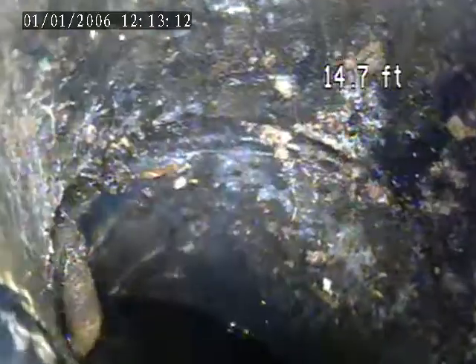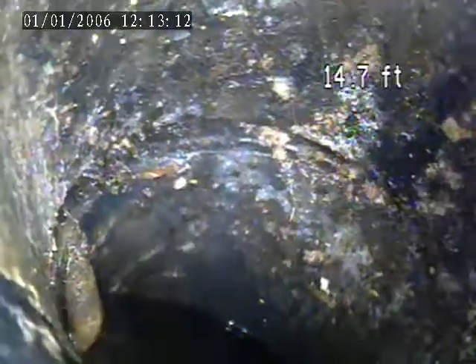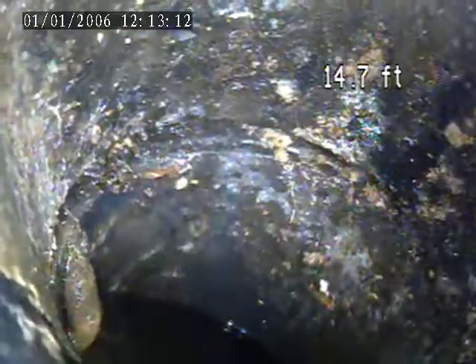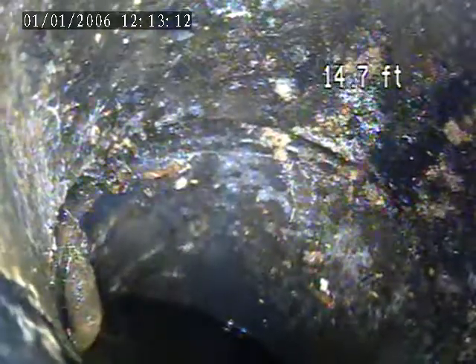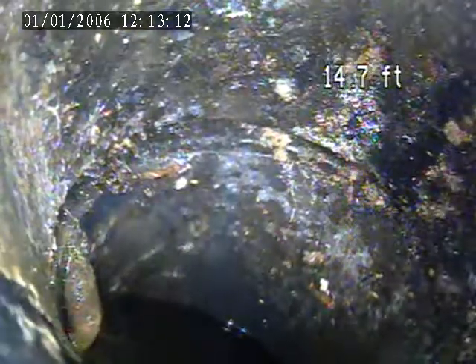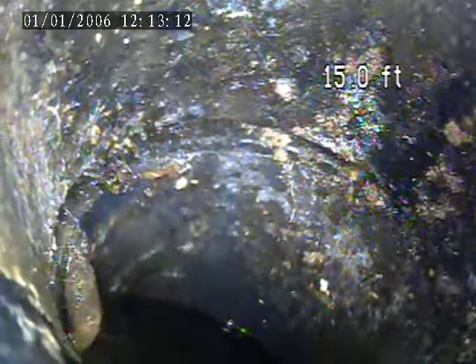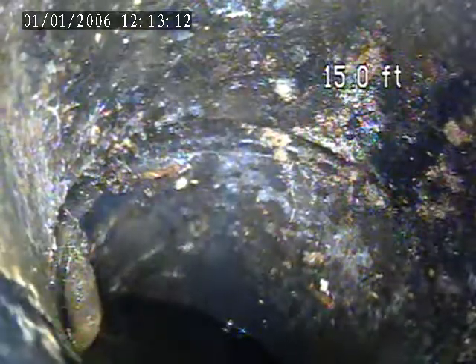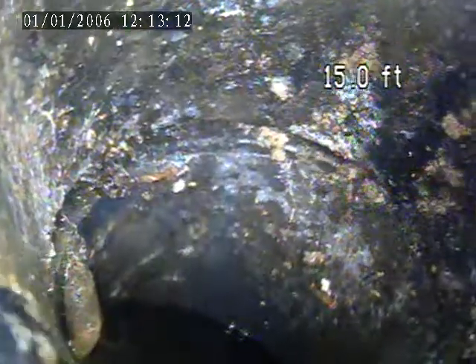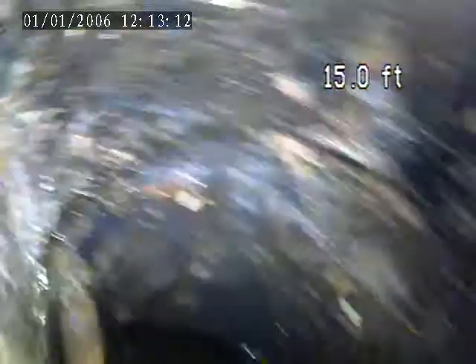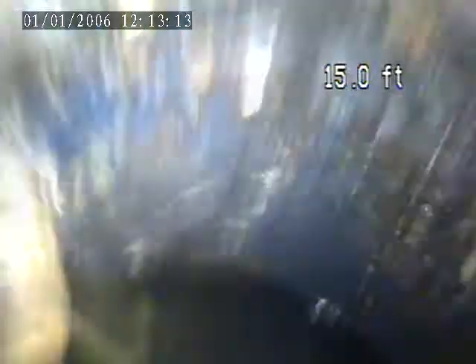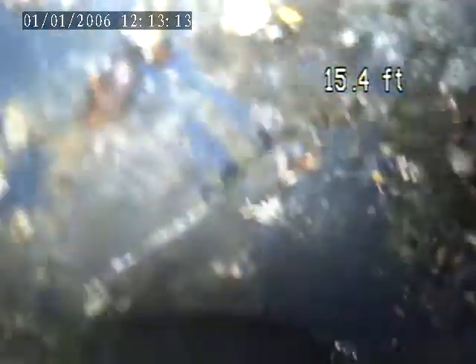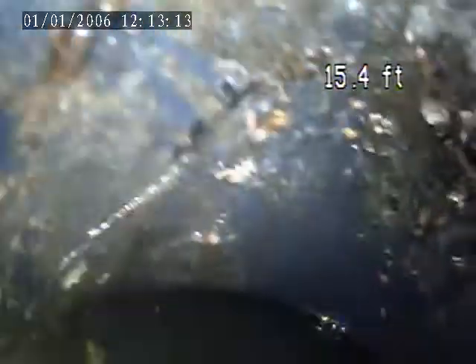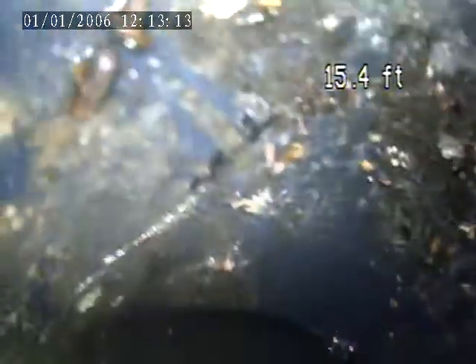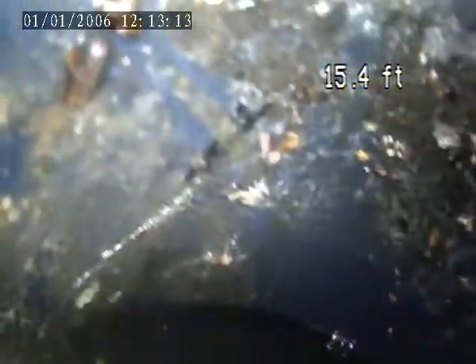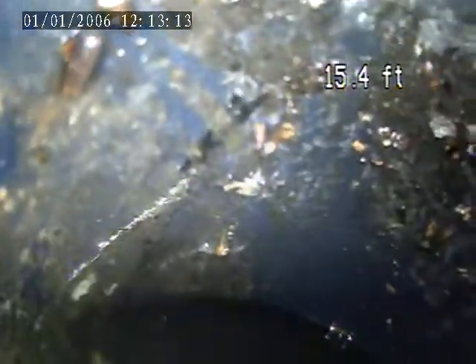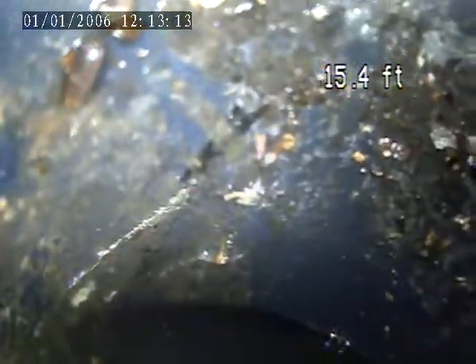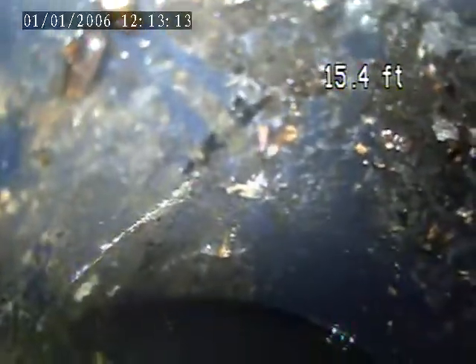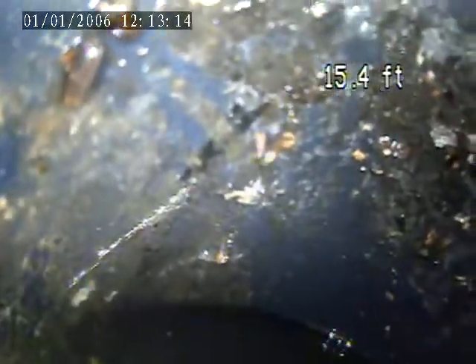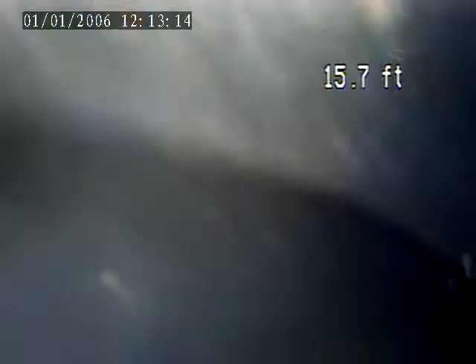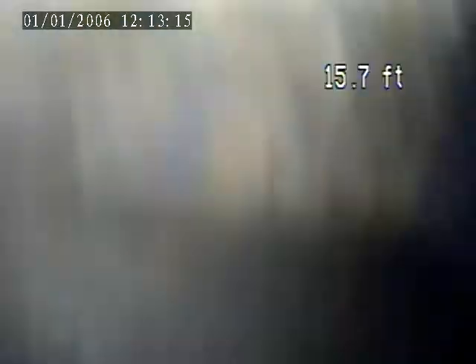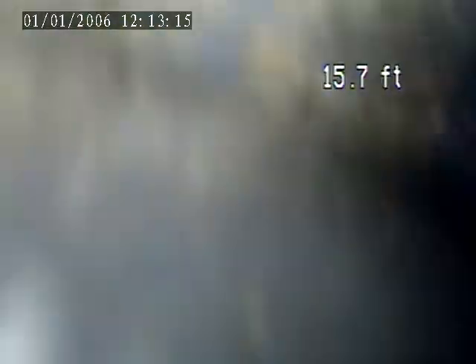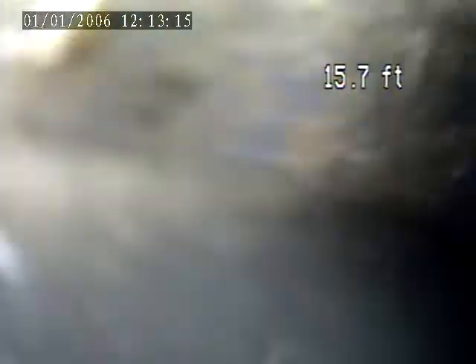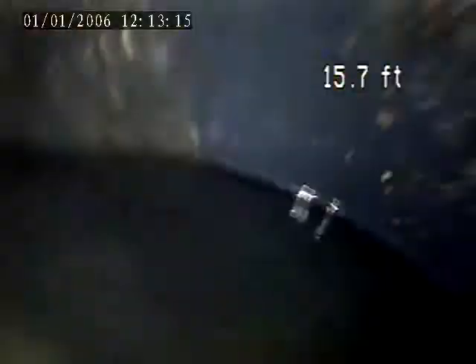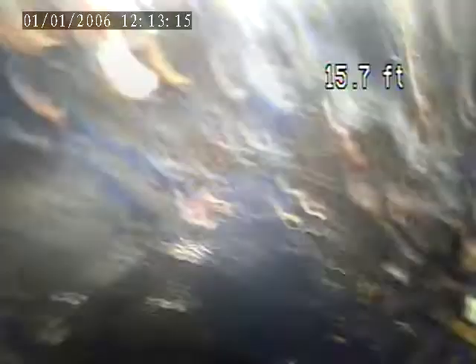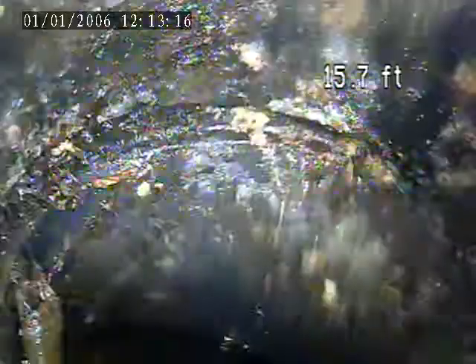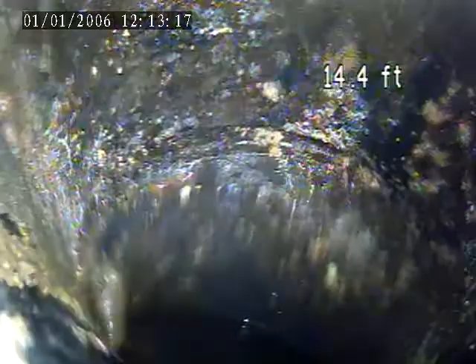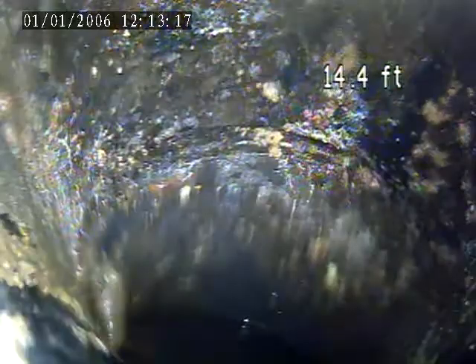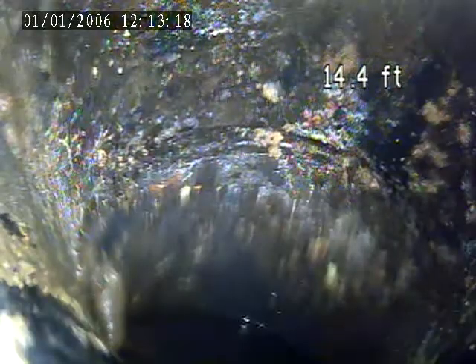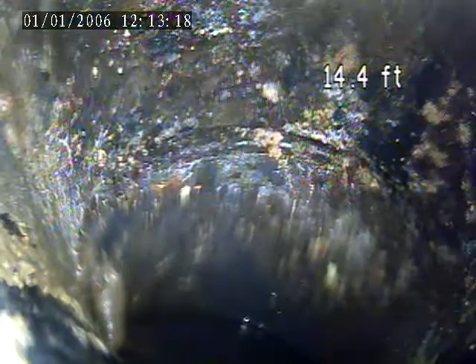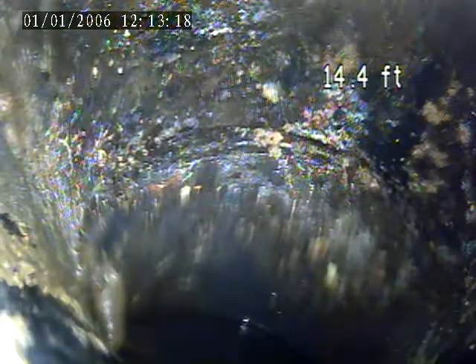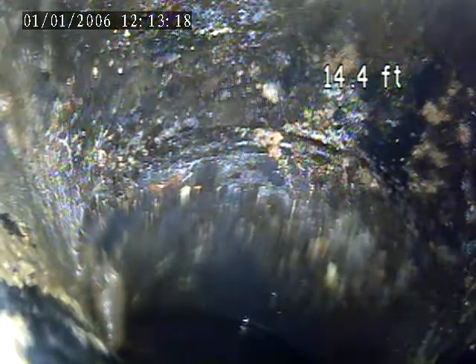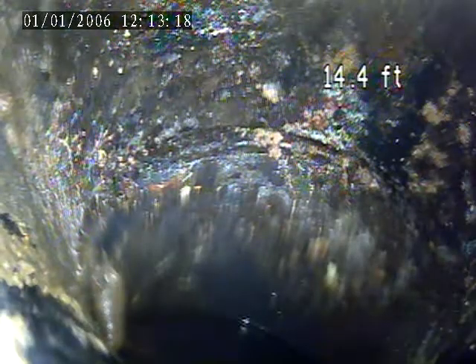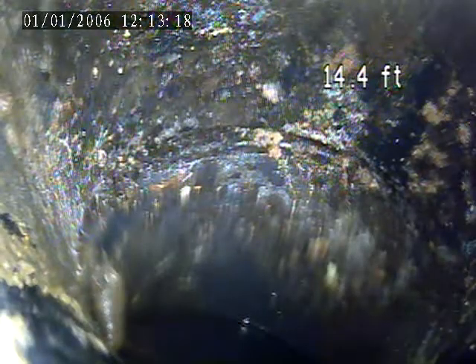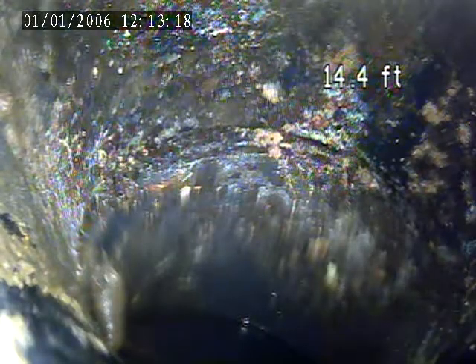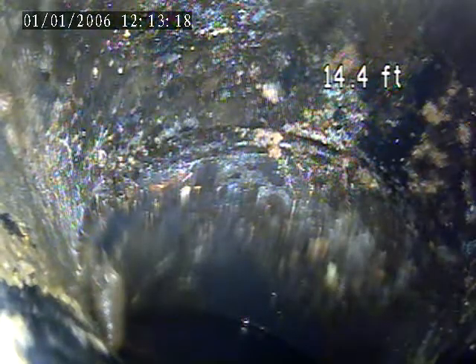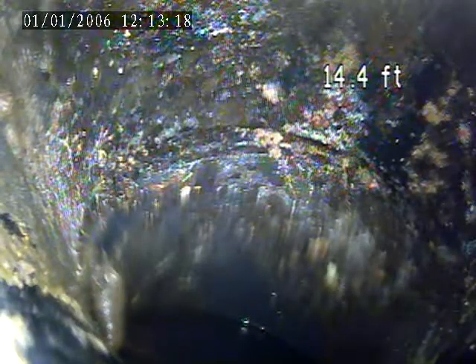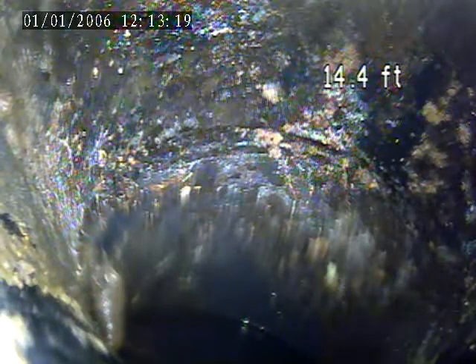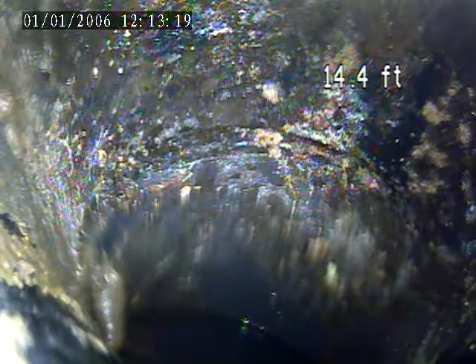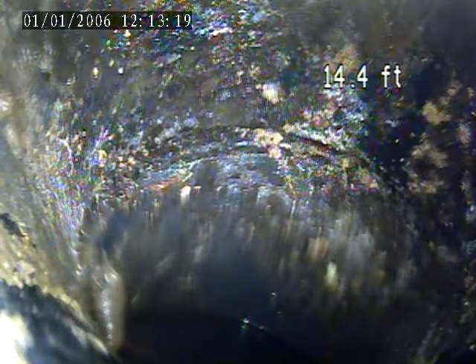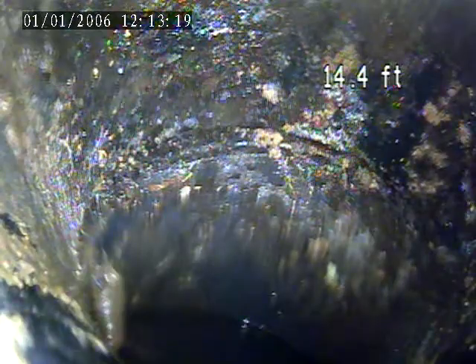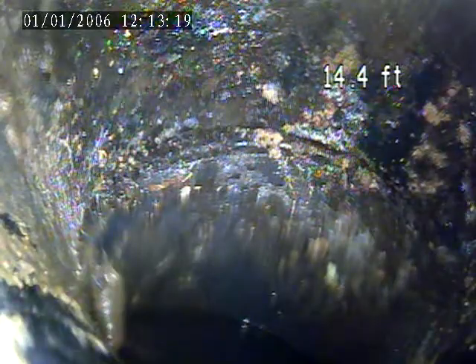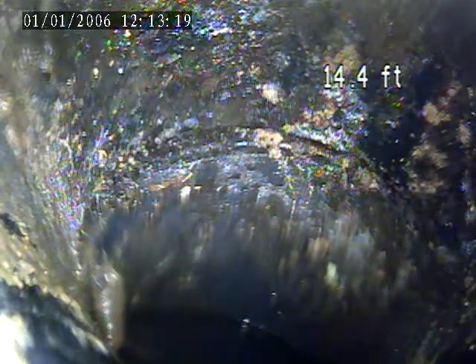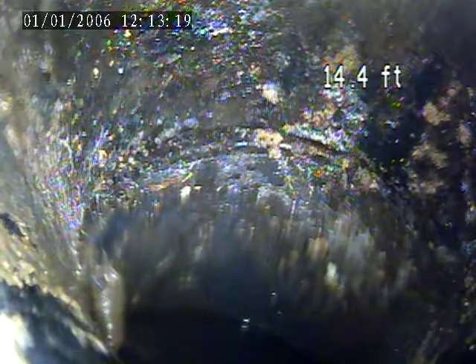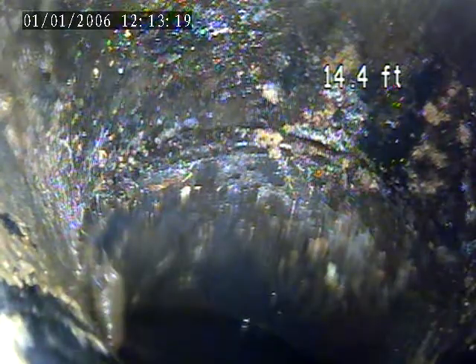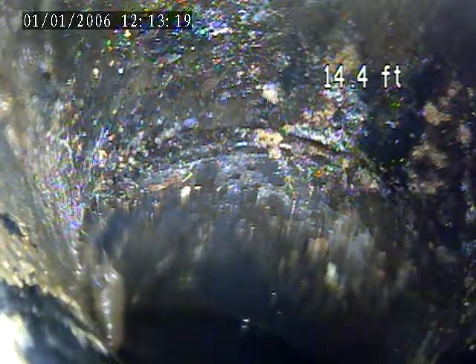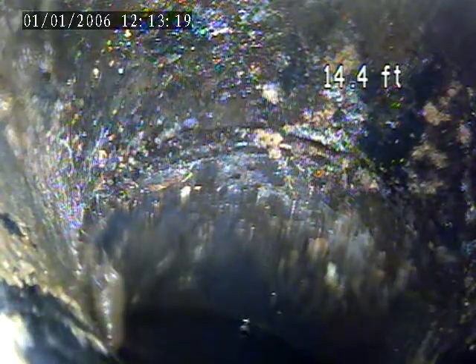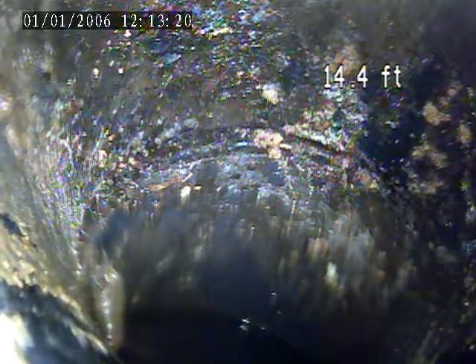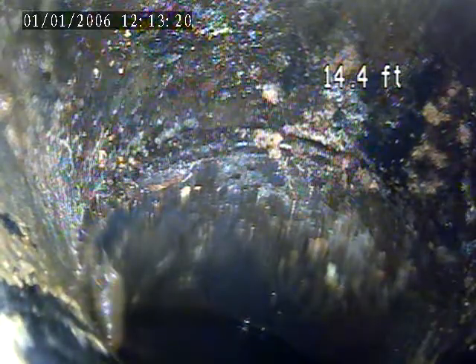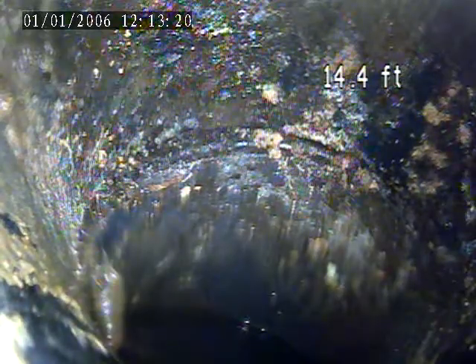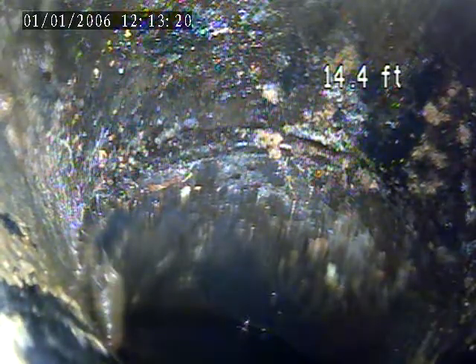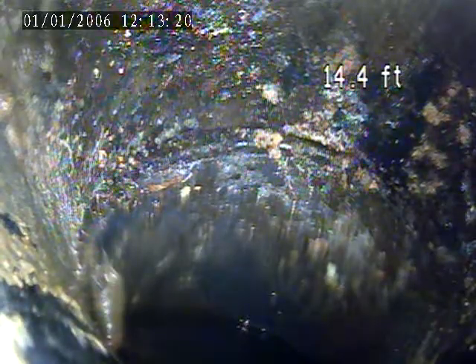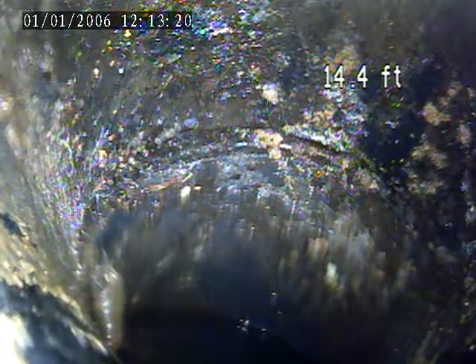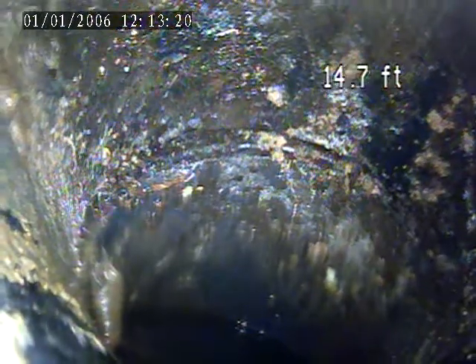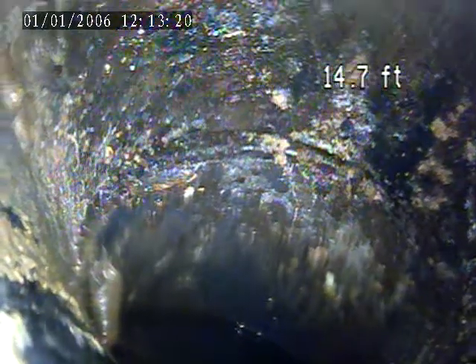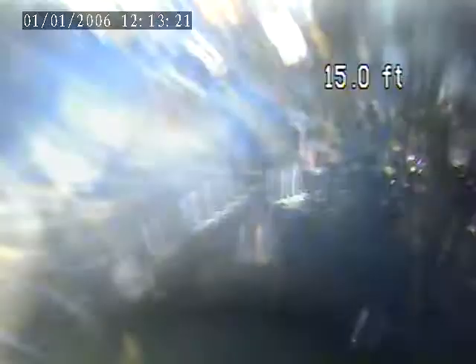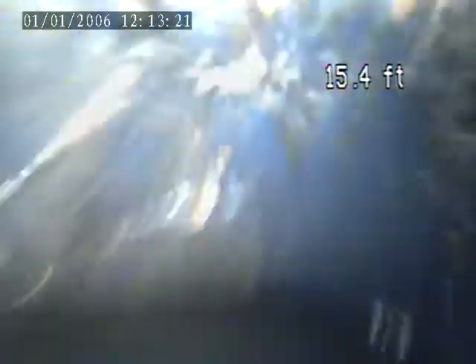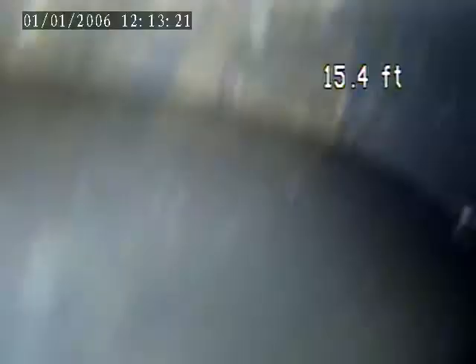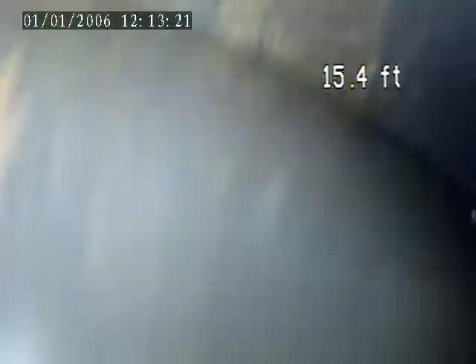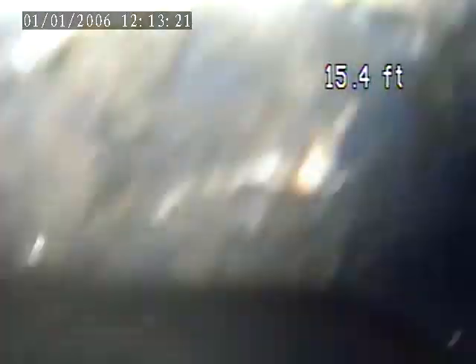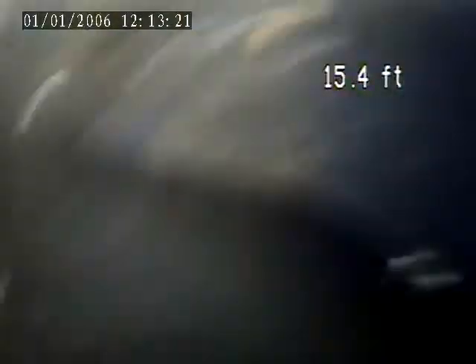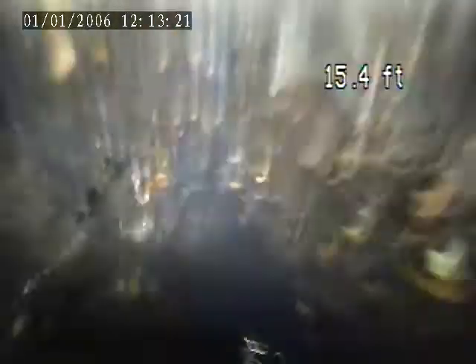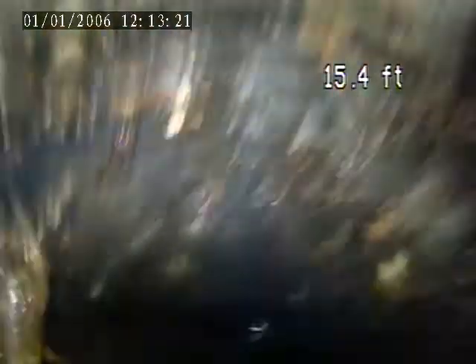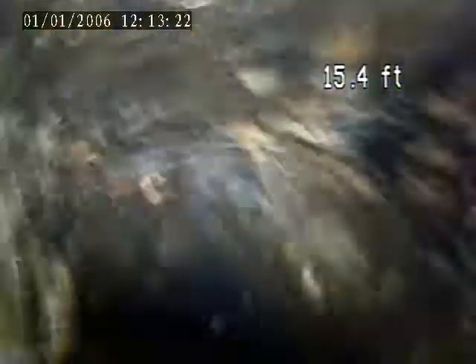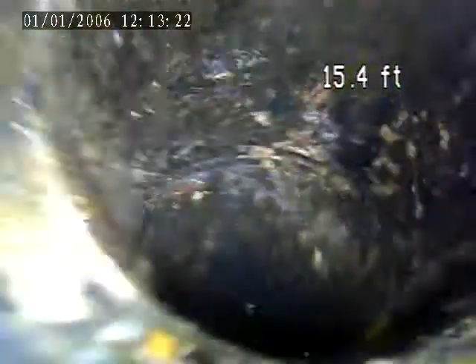Ran water through to make sure this was acting as the trap — does not fill up, it flows through. This is located right on the outside of the garage door.